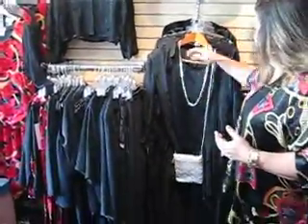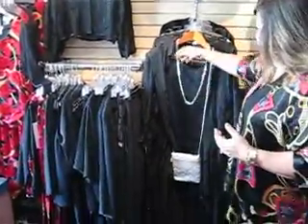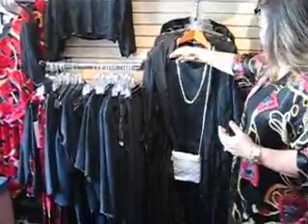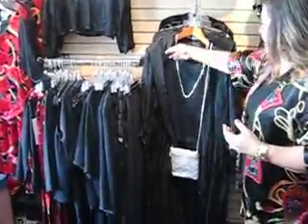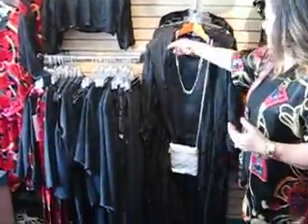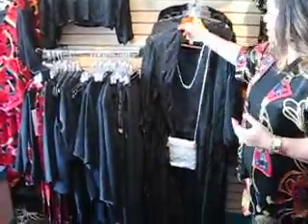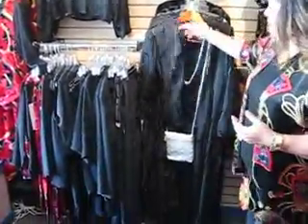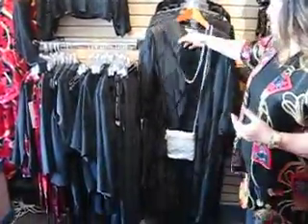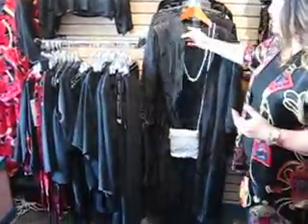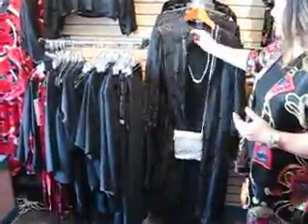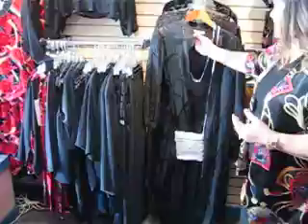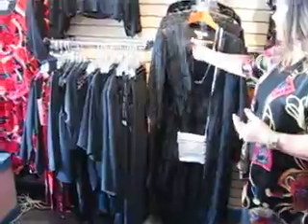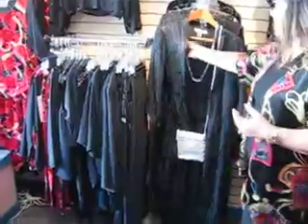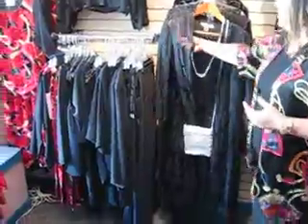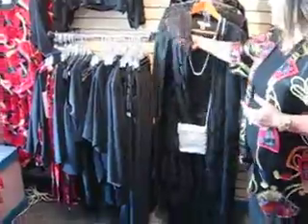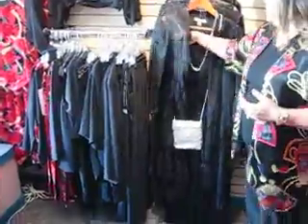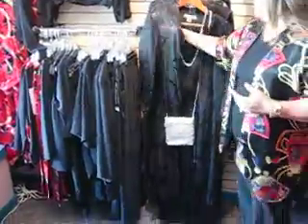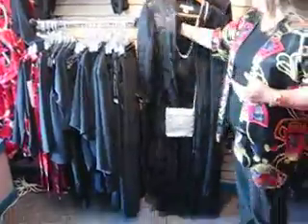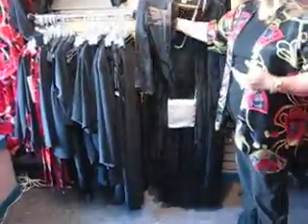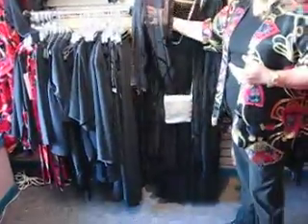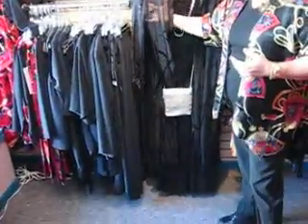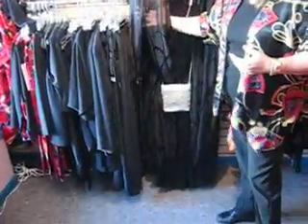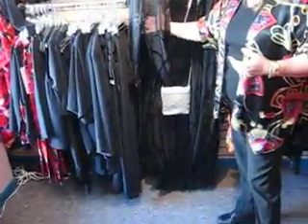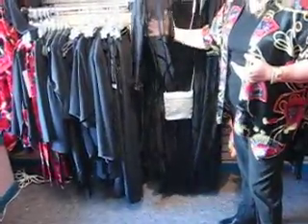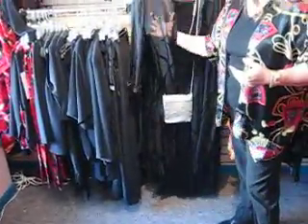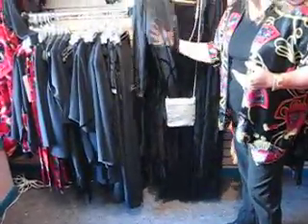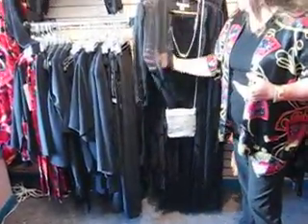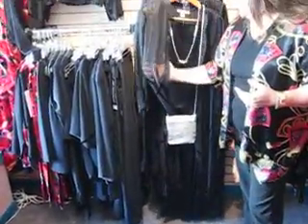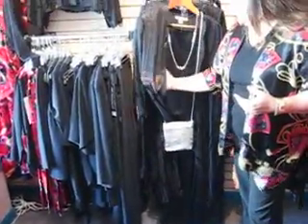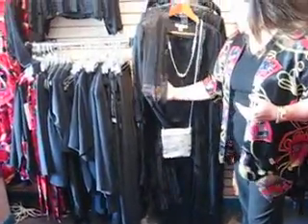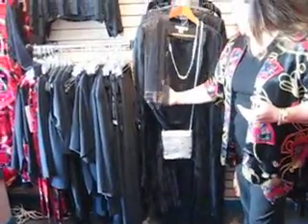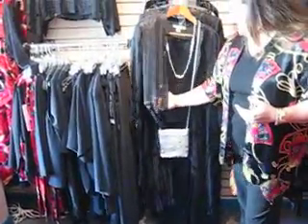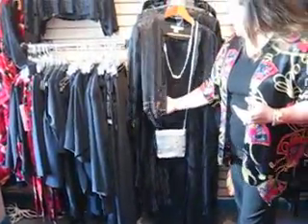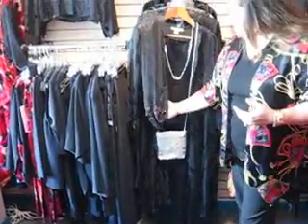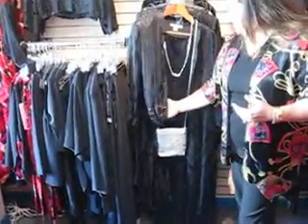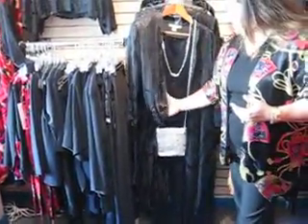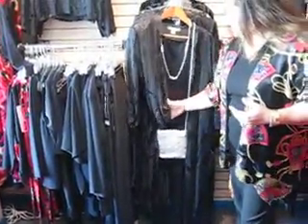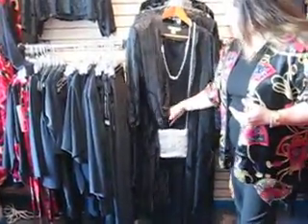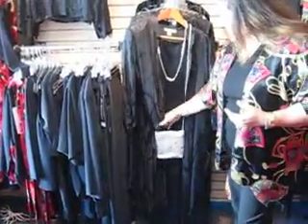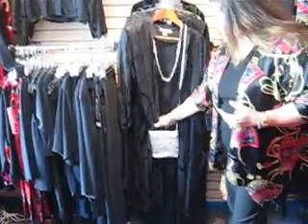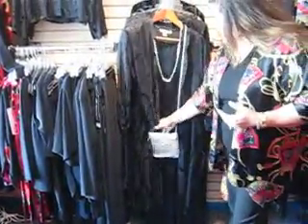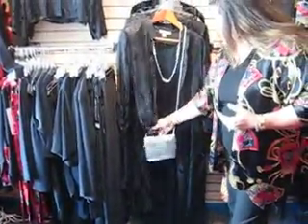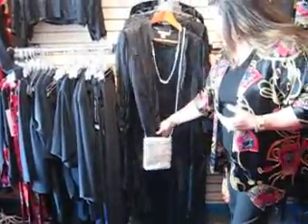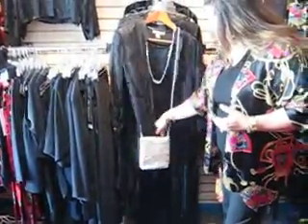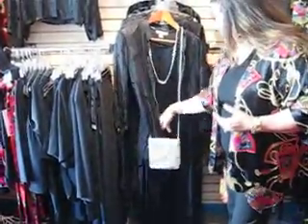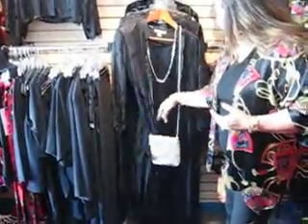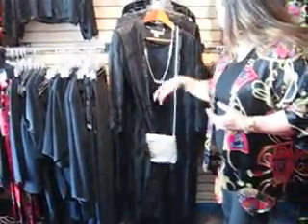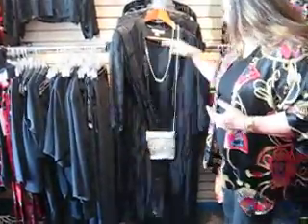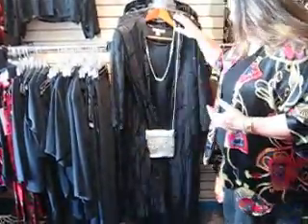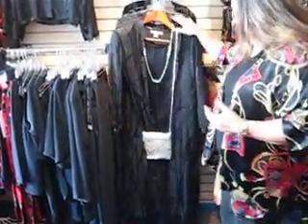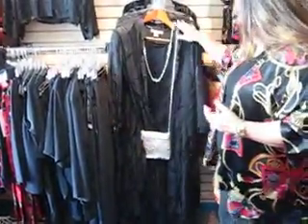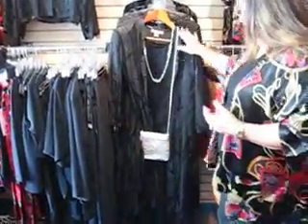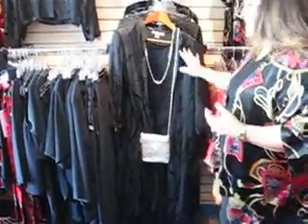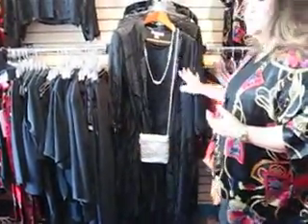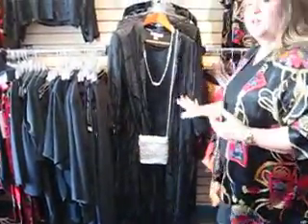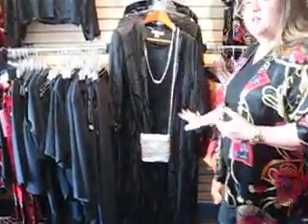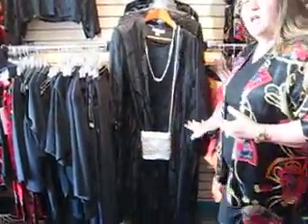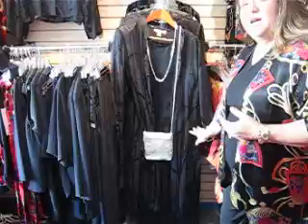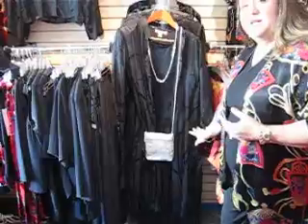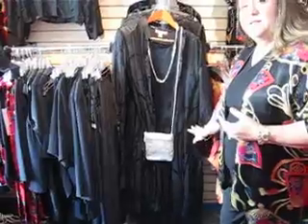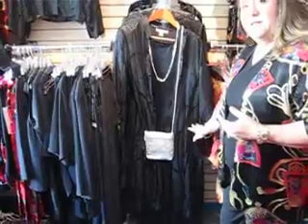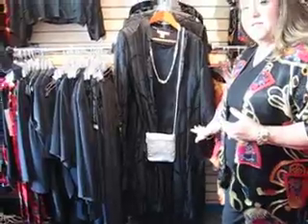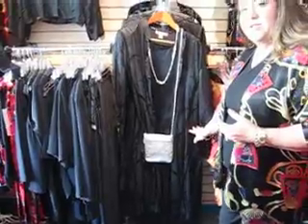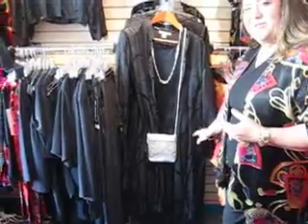I also have here the long duster, which also features that beautiful fabric with the satin running through it, and this is our long duster.